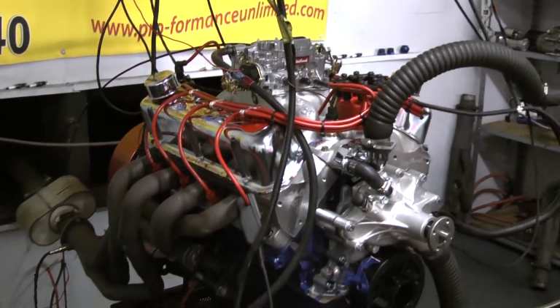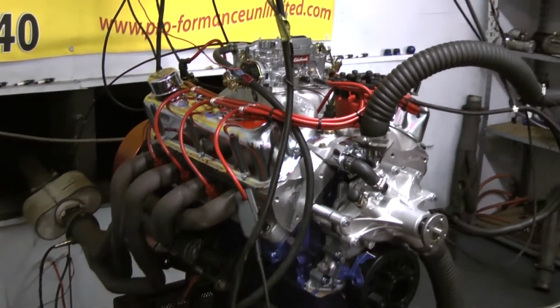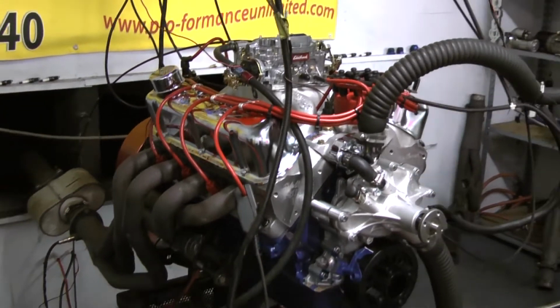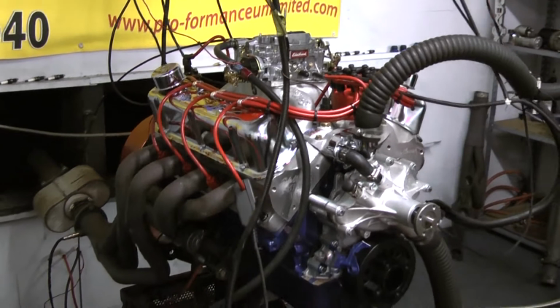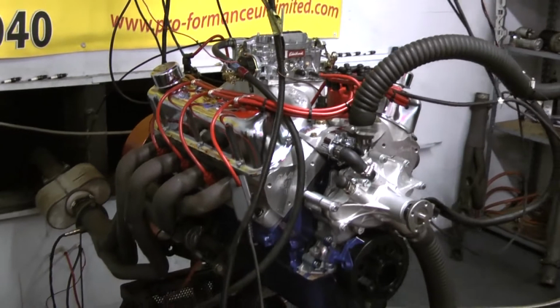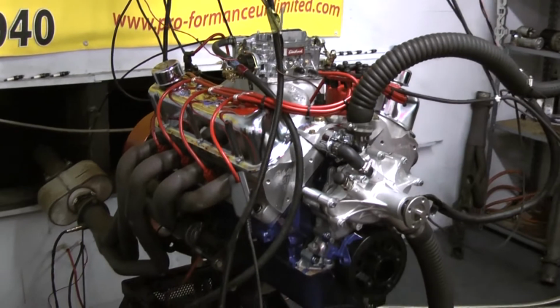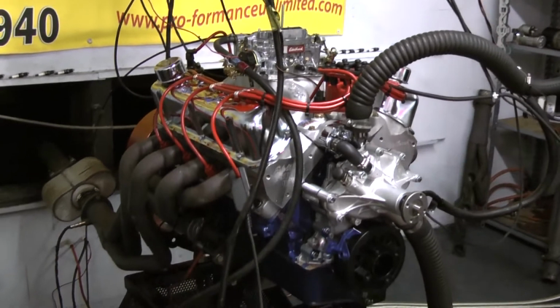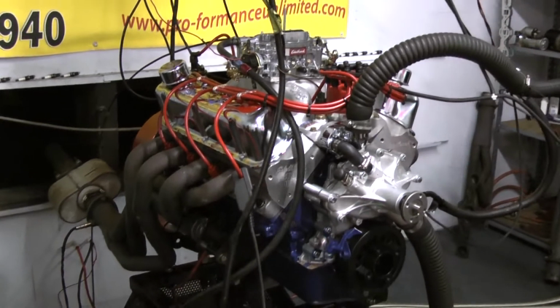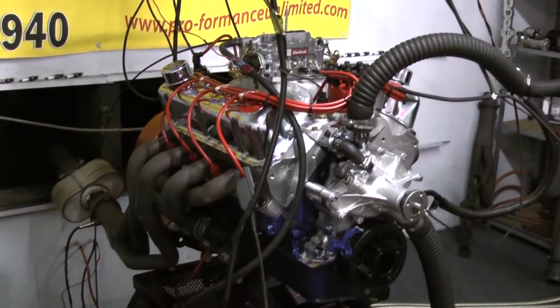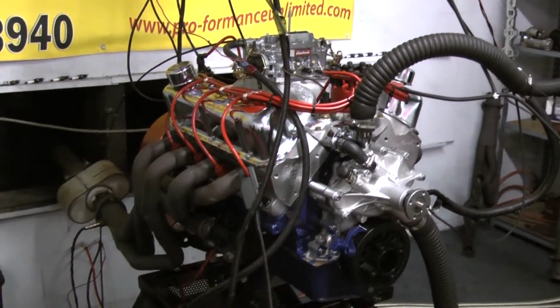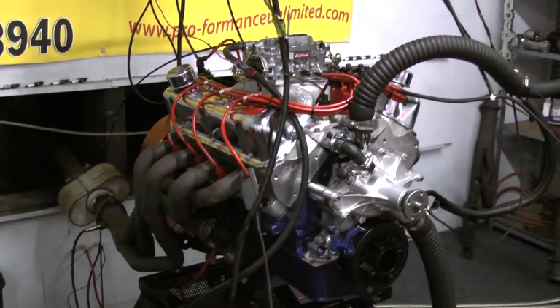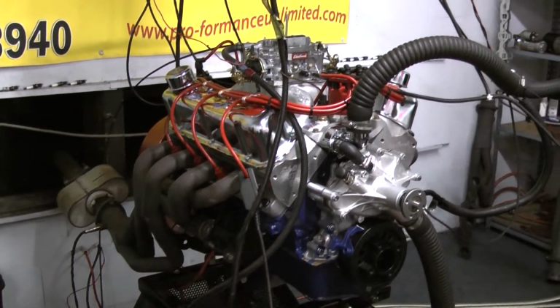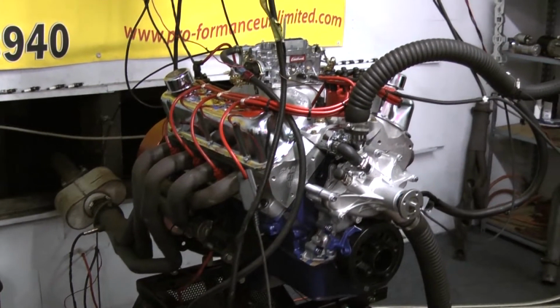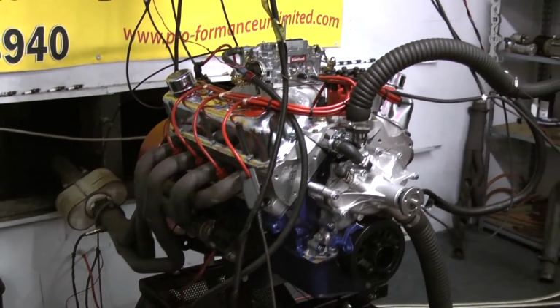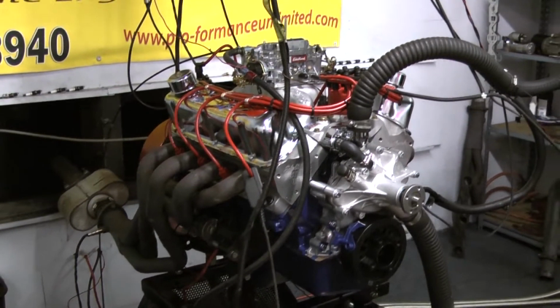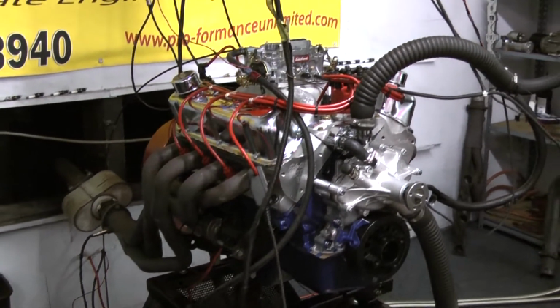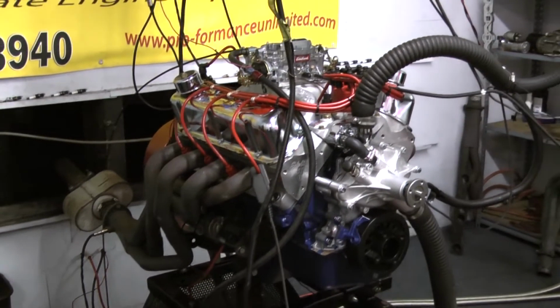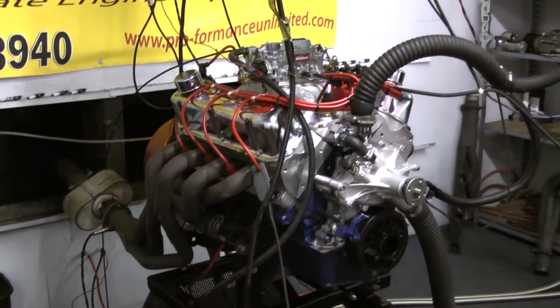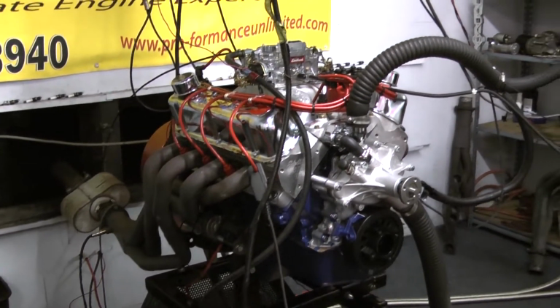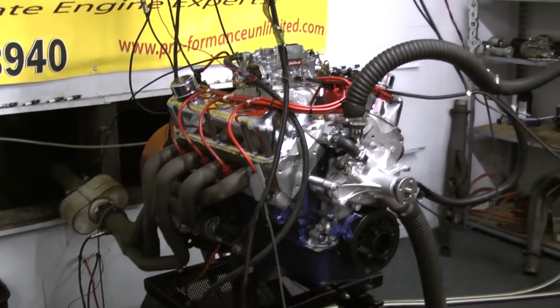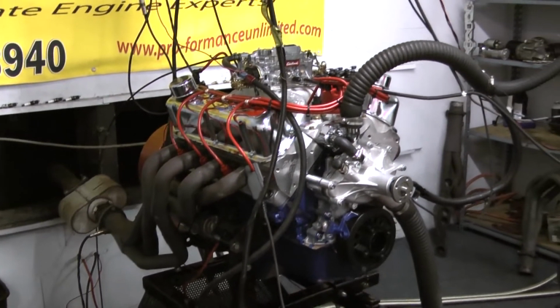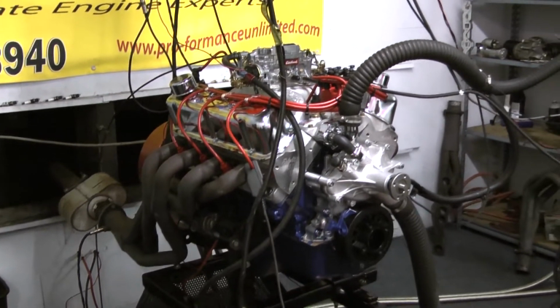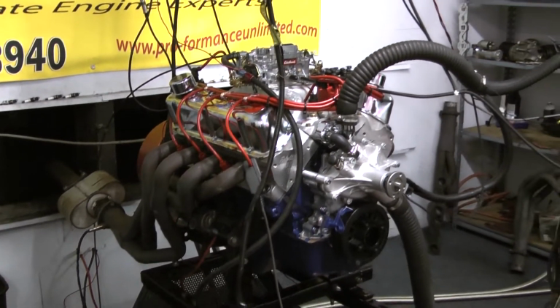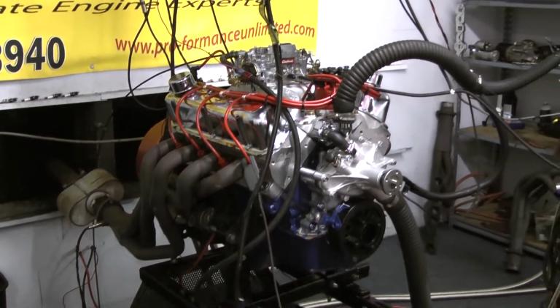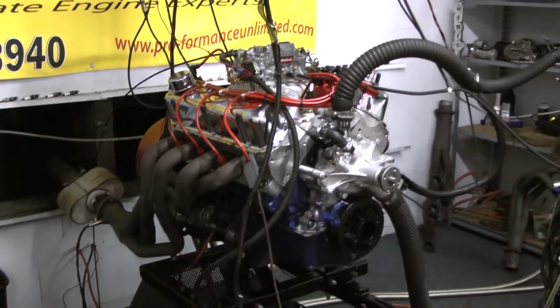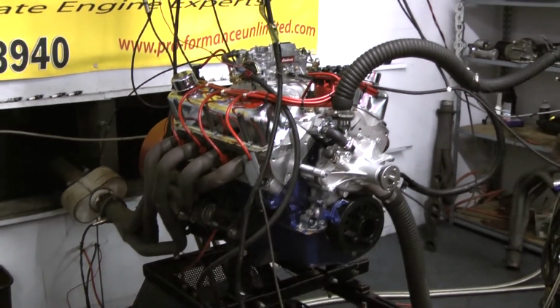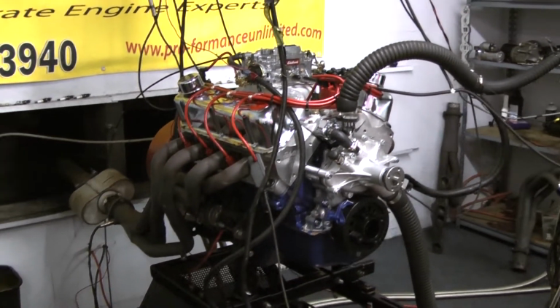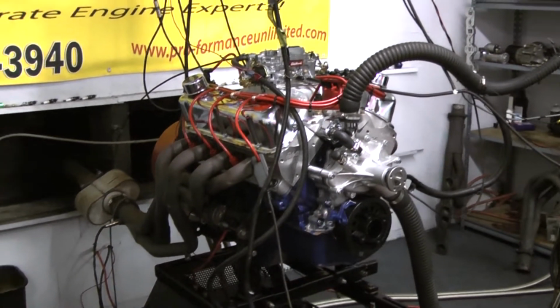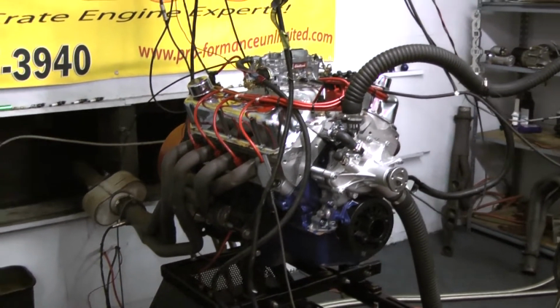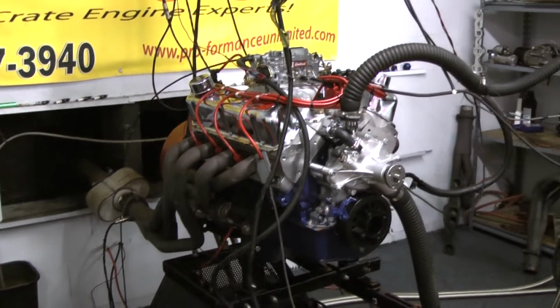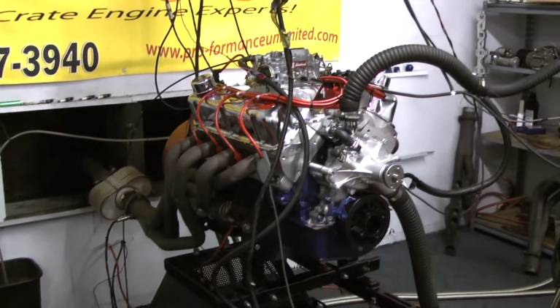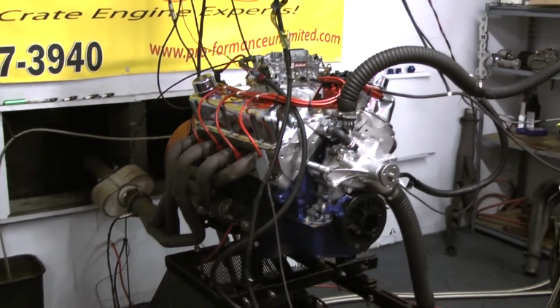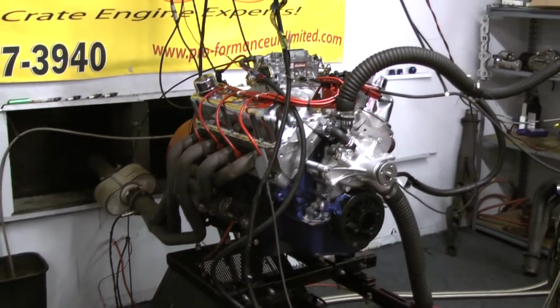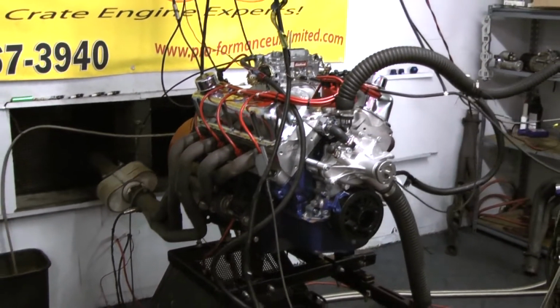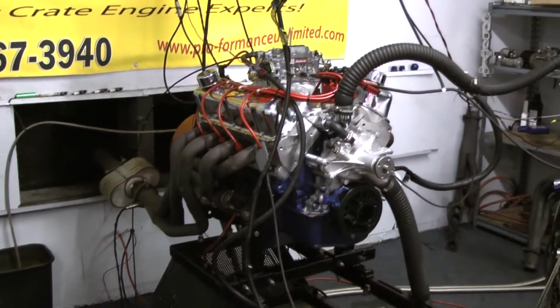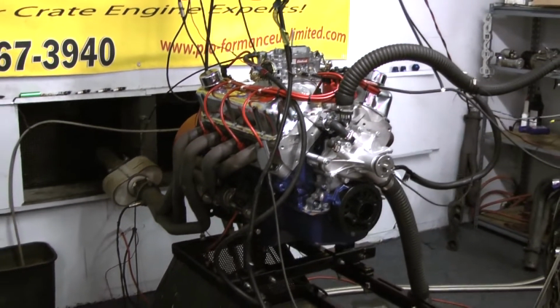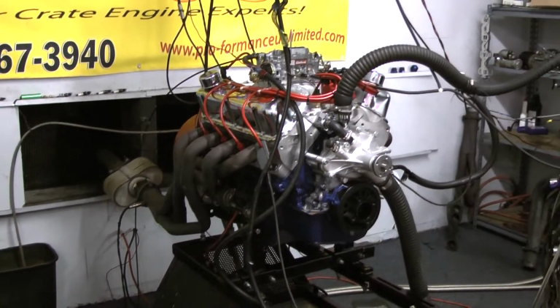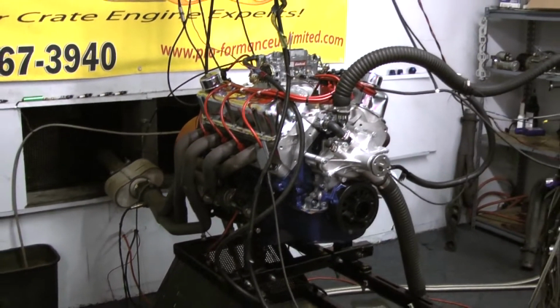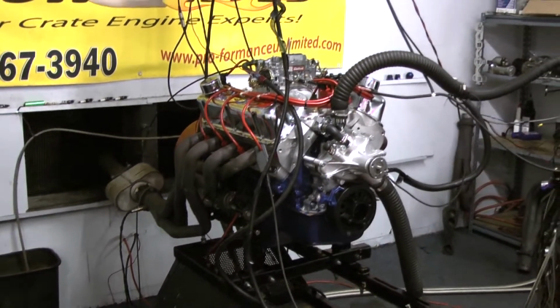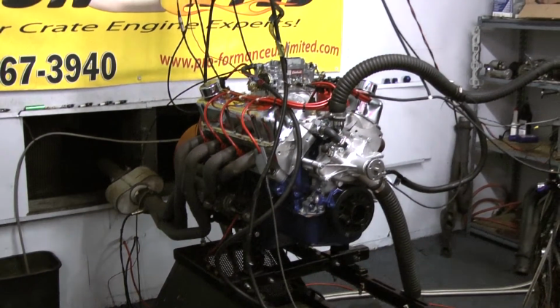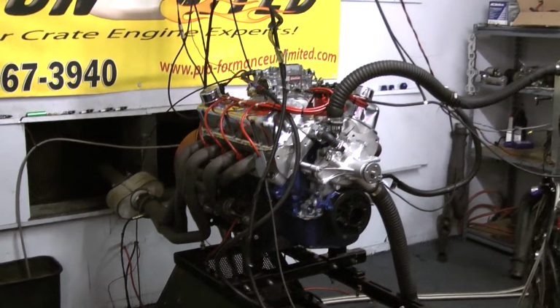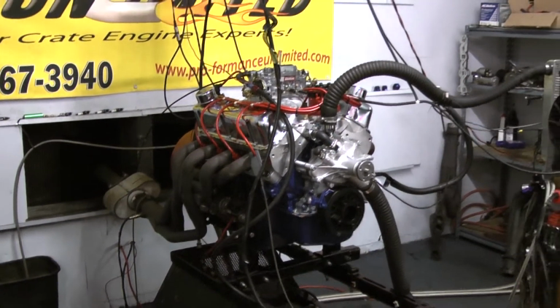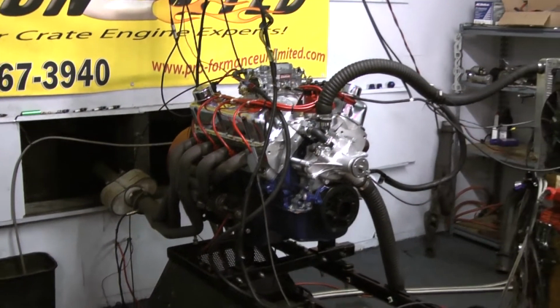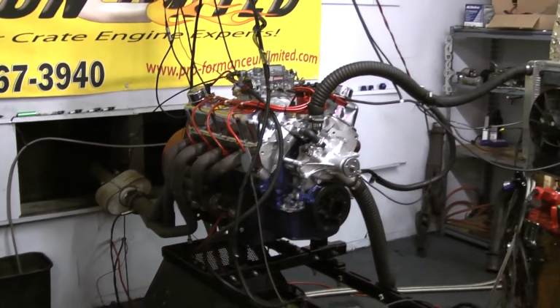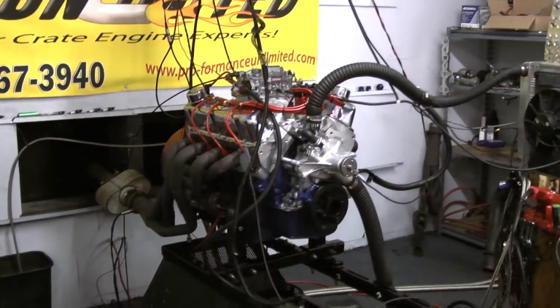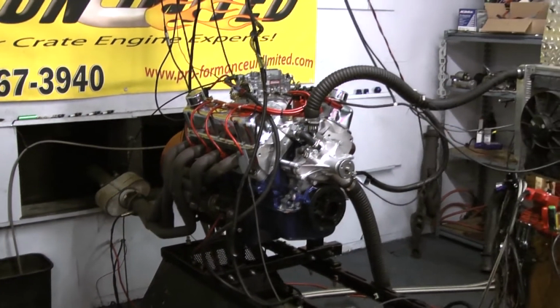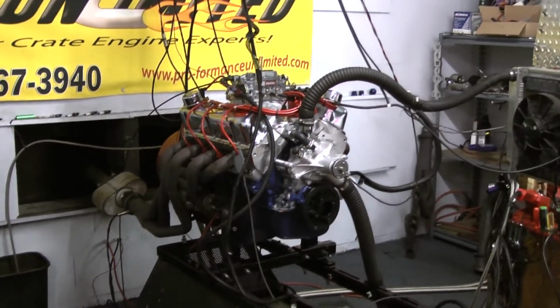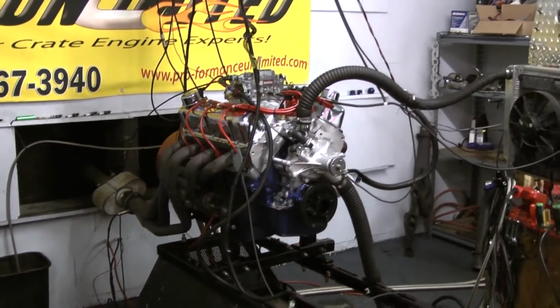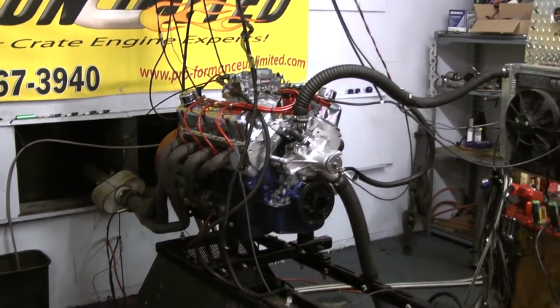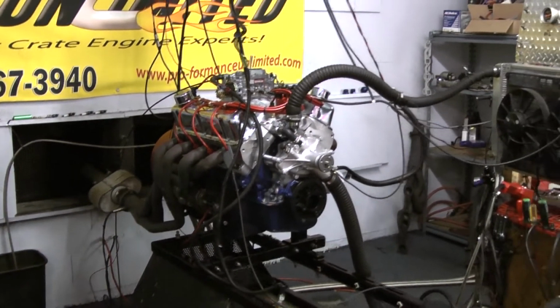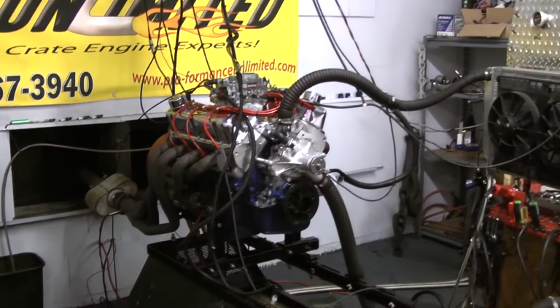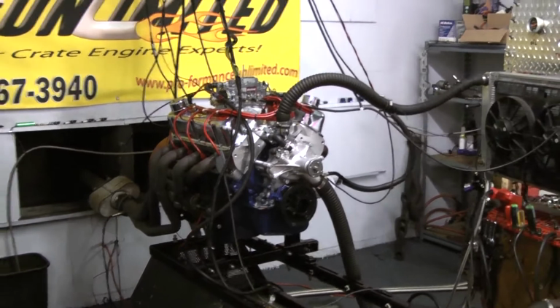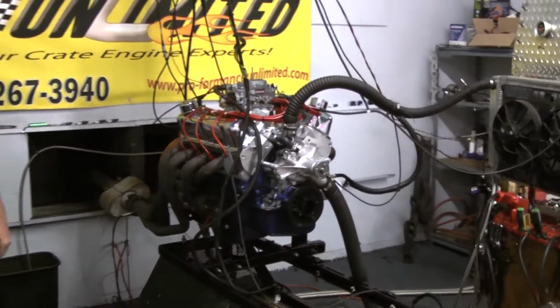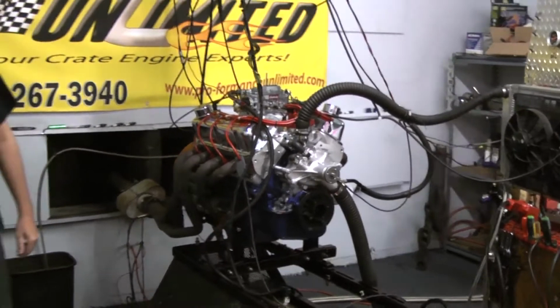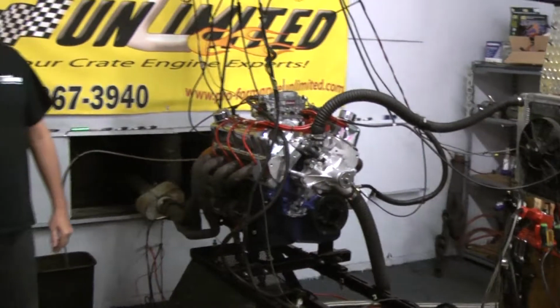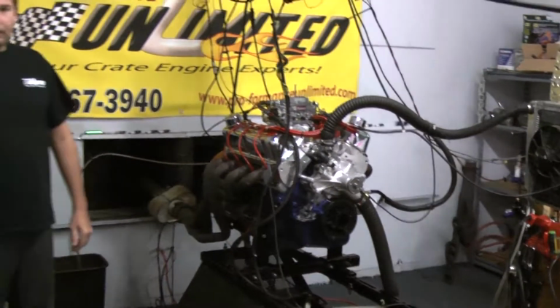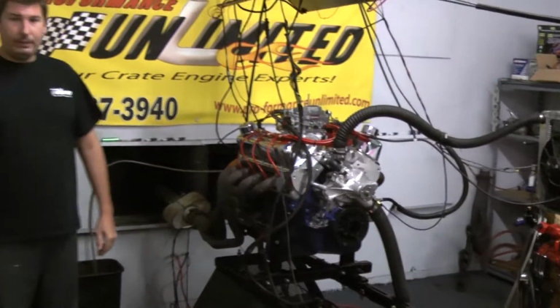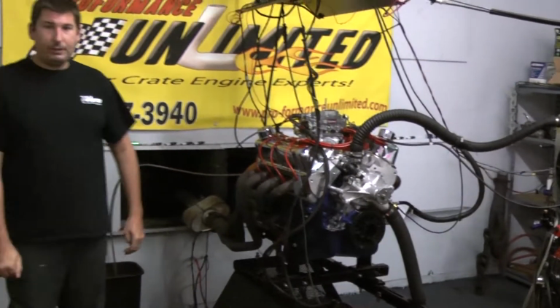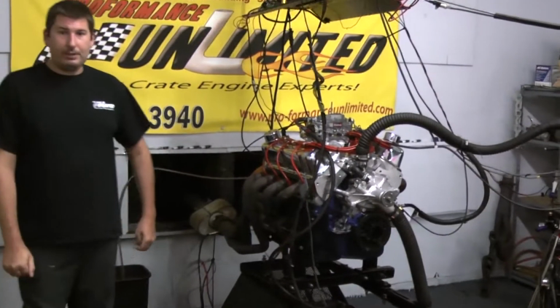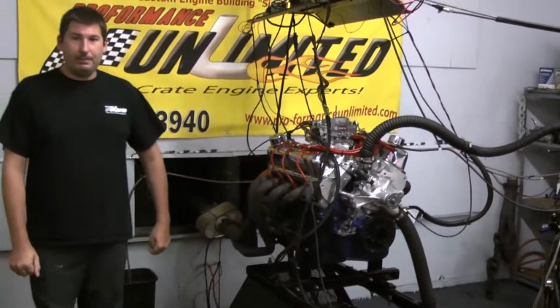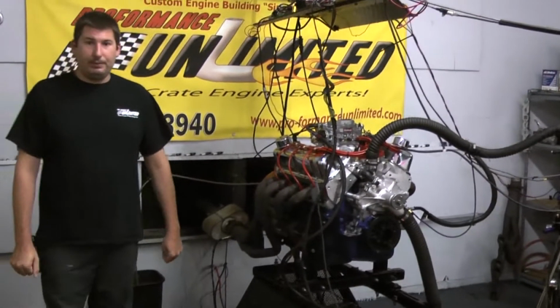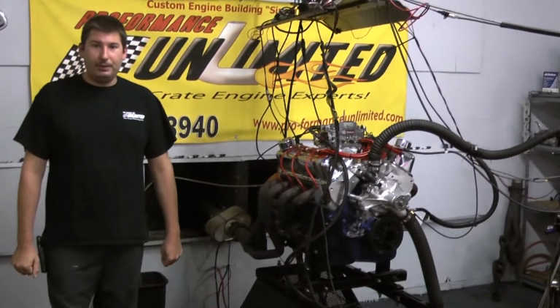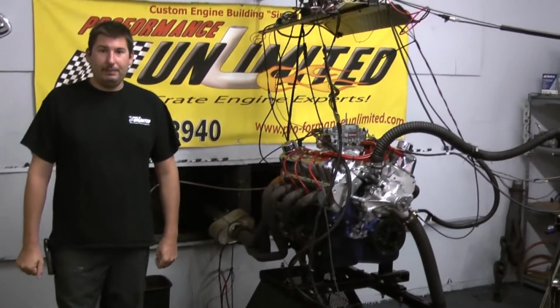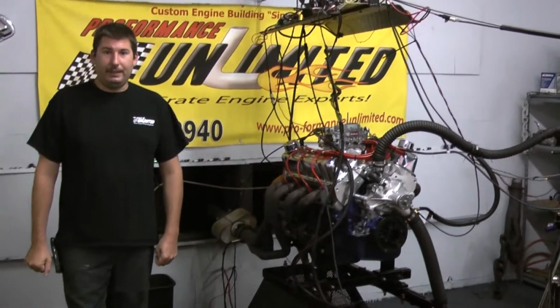This customer supplied us with his original oil pan for the vehicle. This is going into a 93 F-150, so we needed a rear sump oil pan.